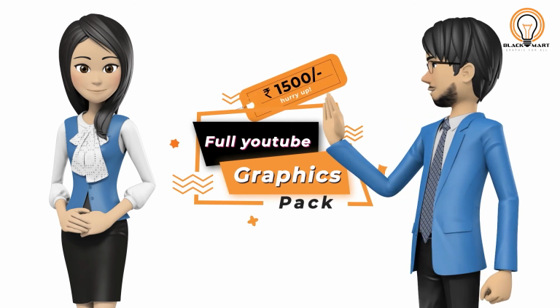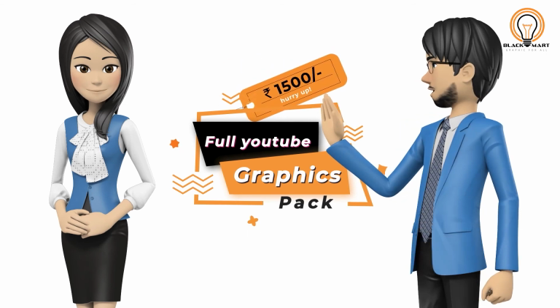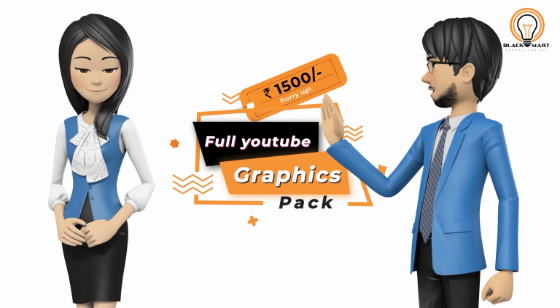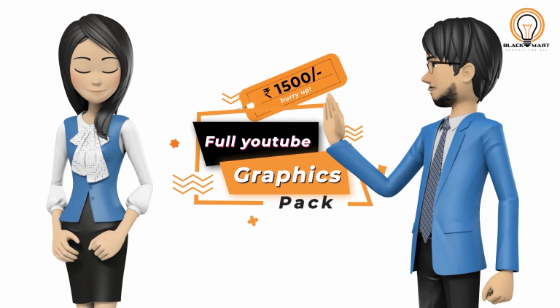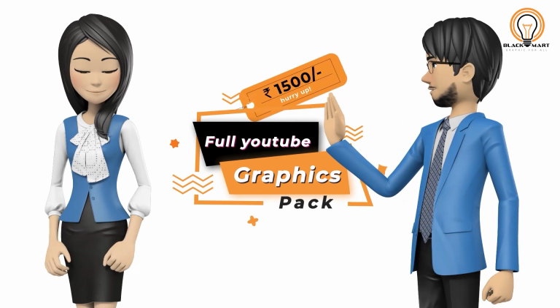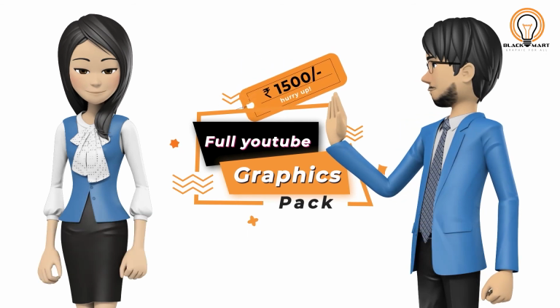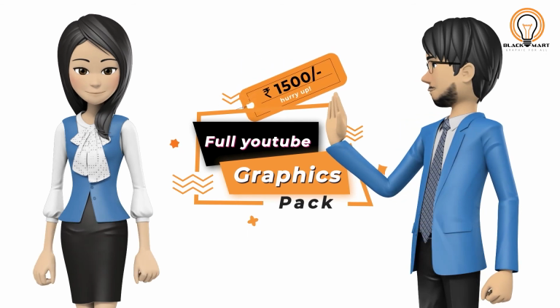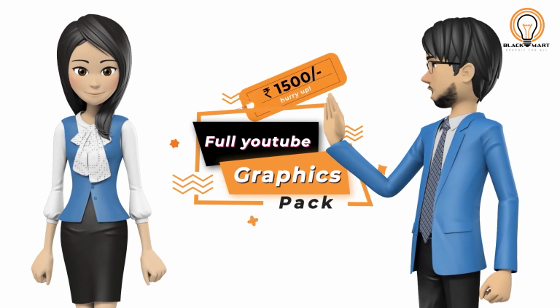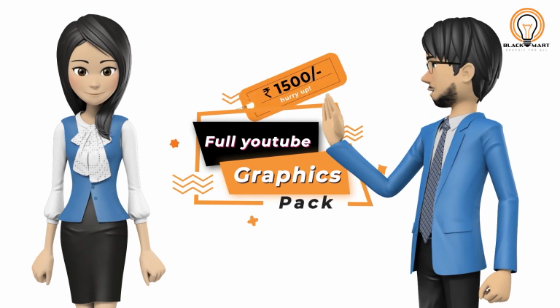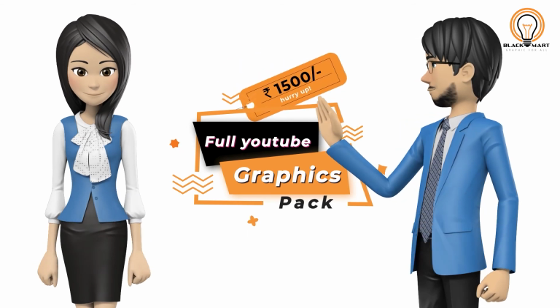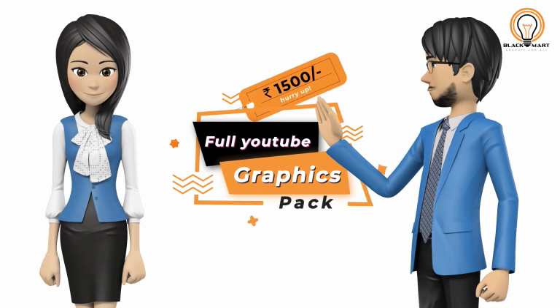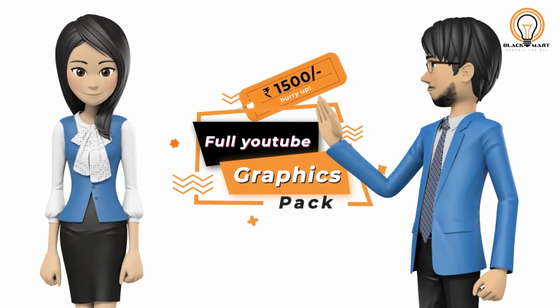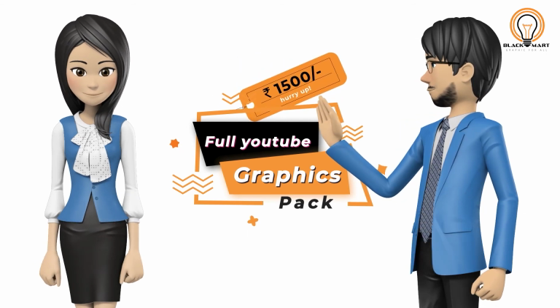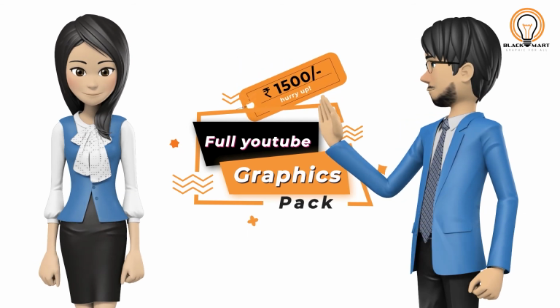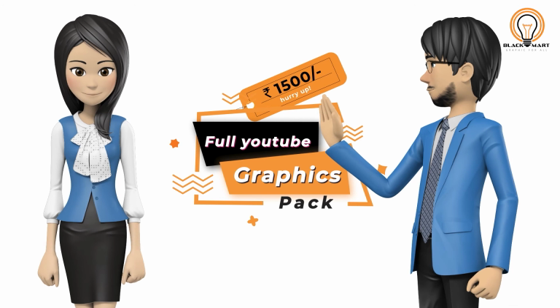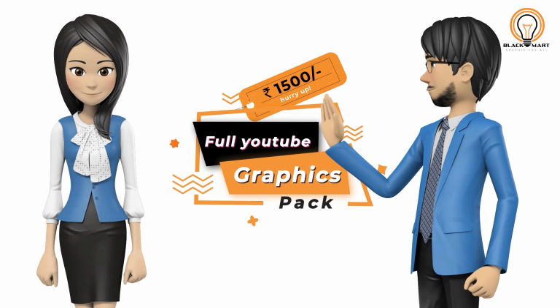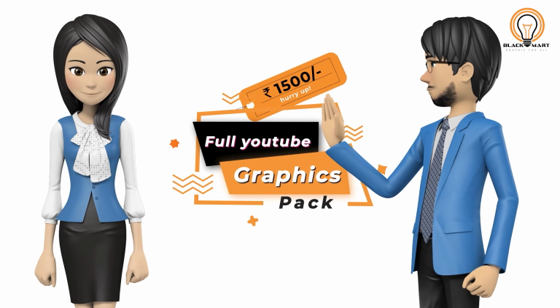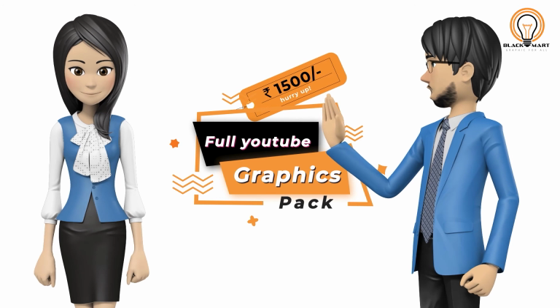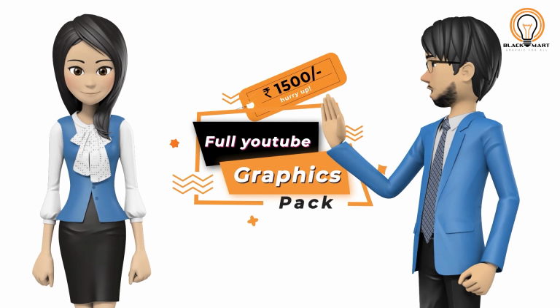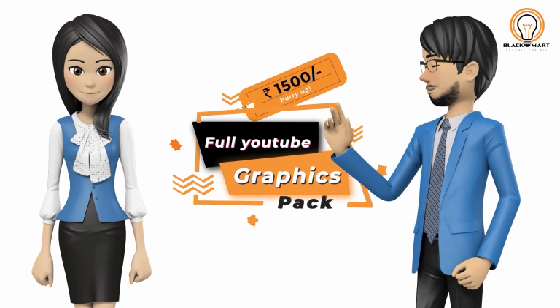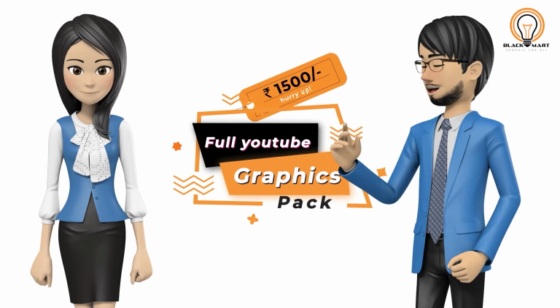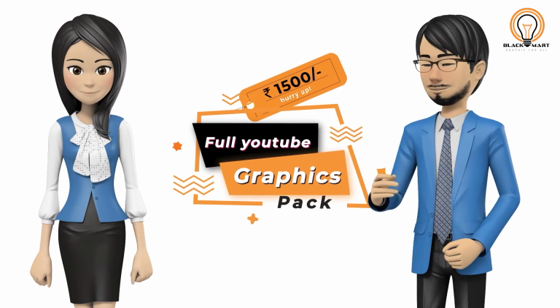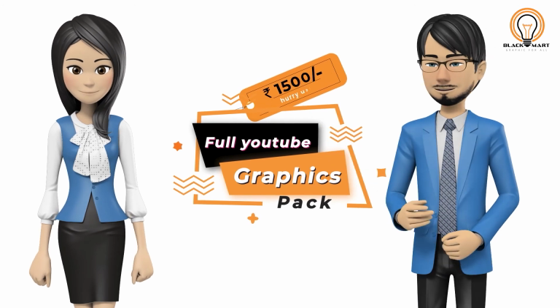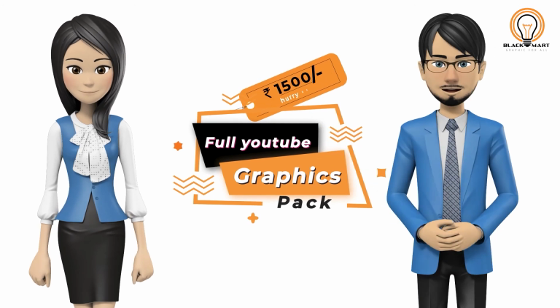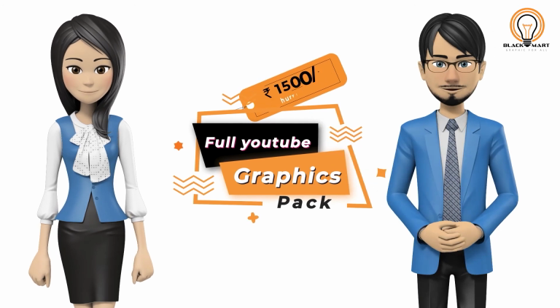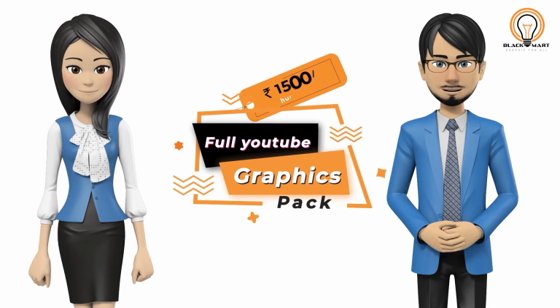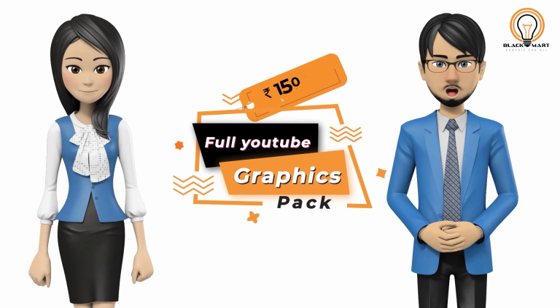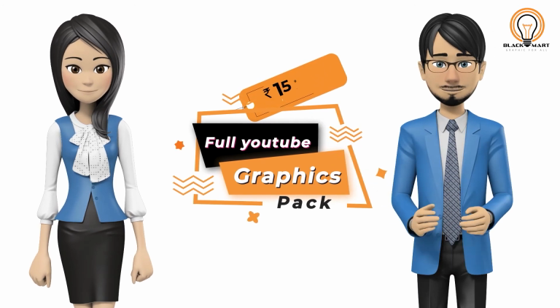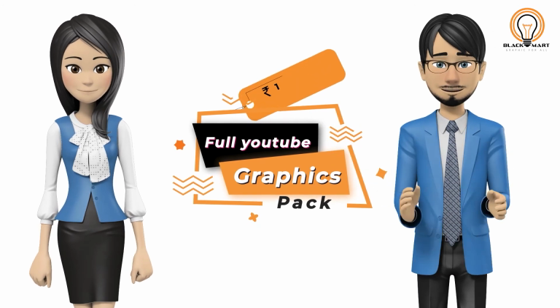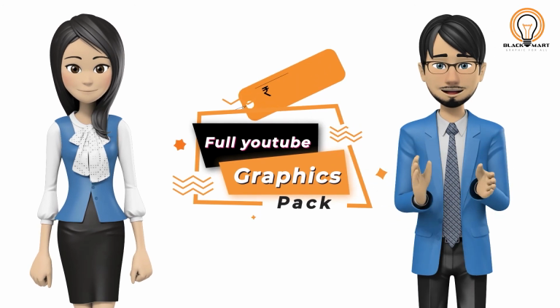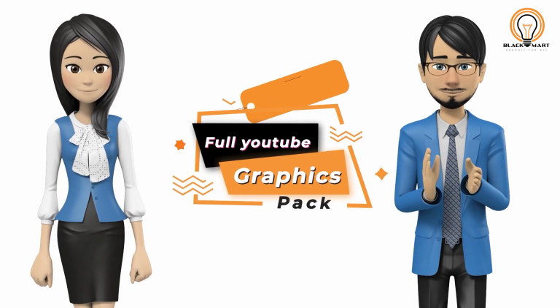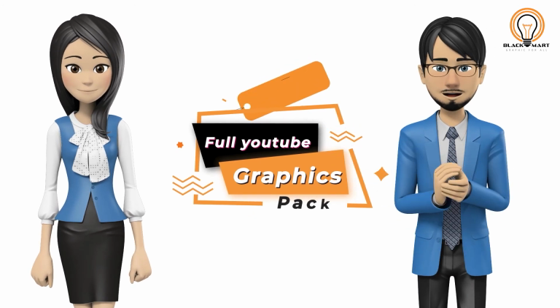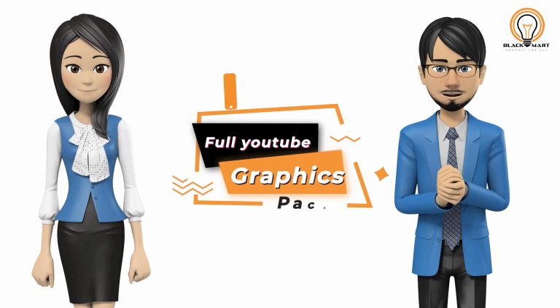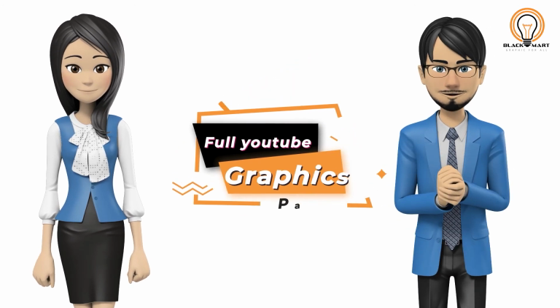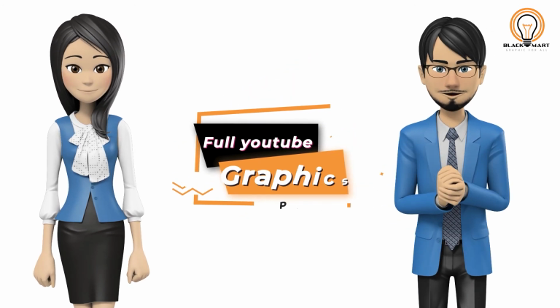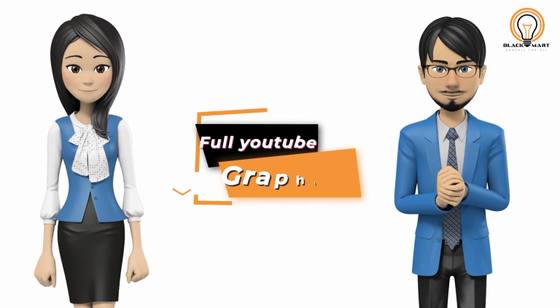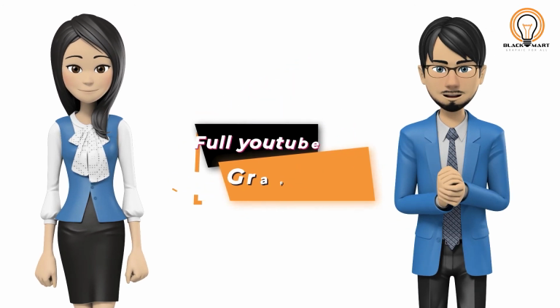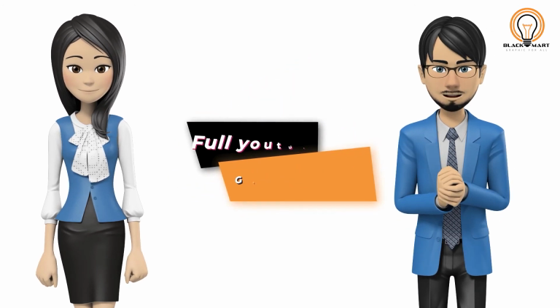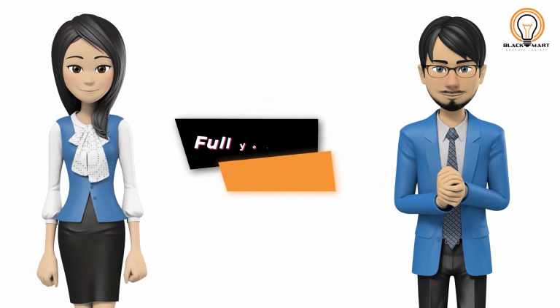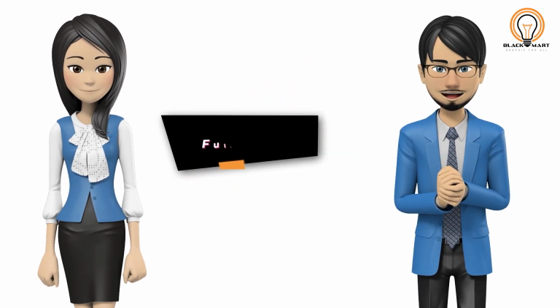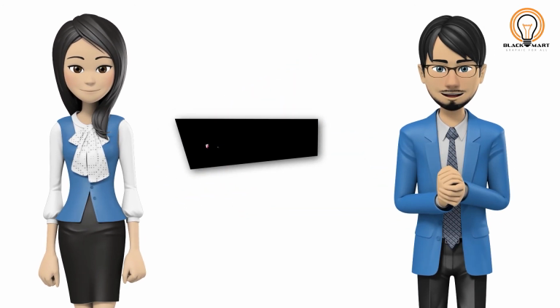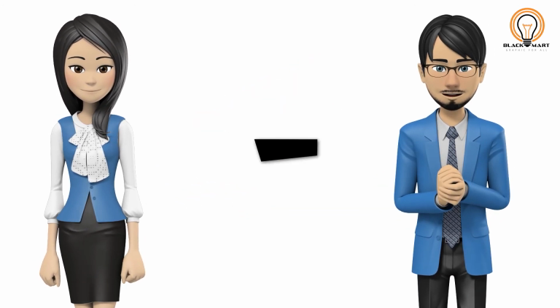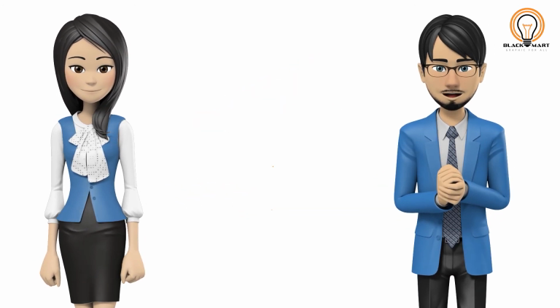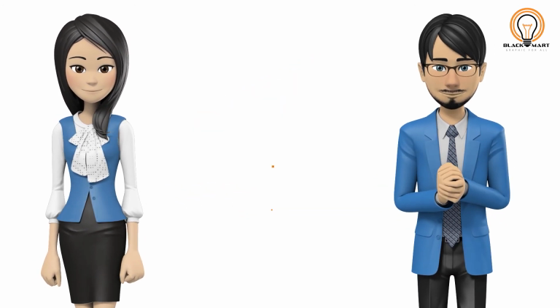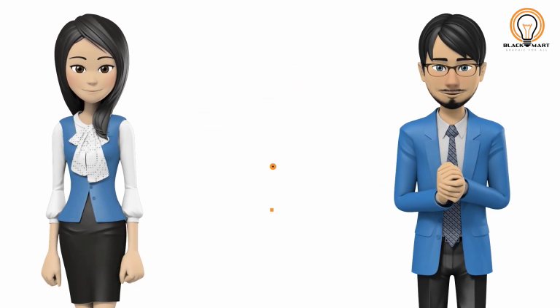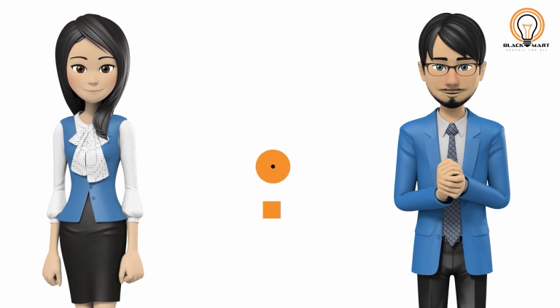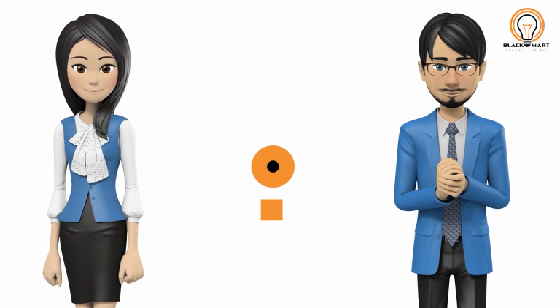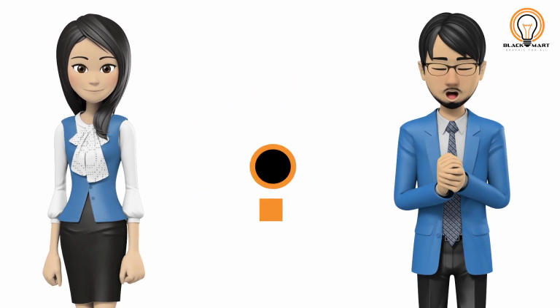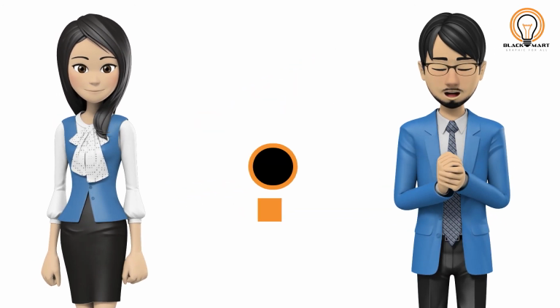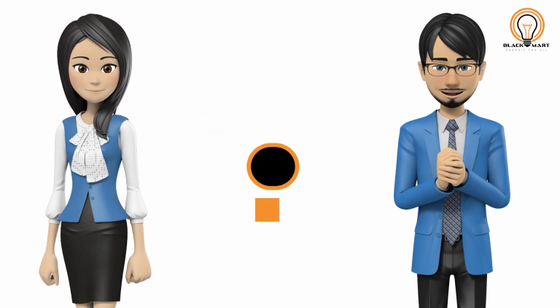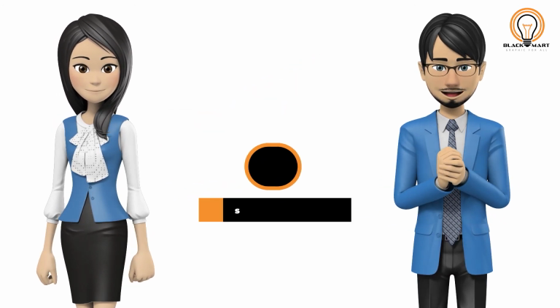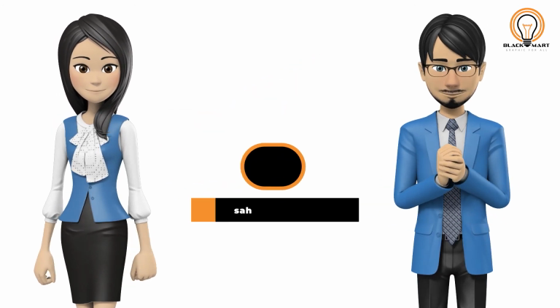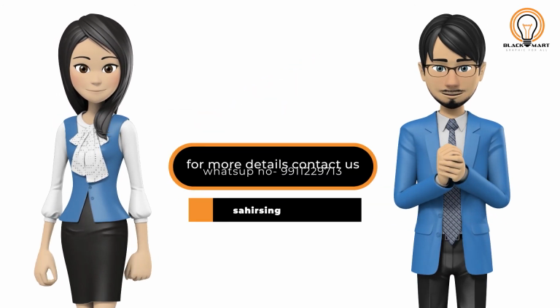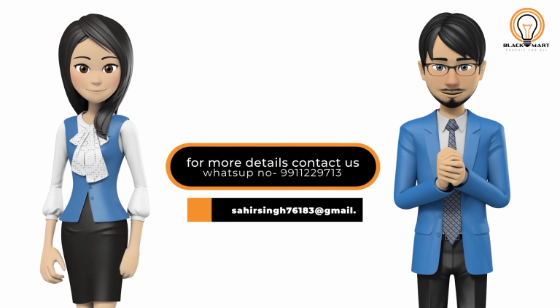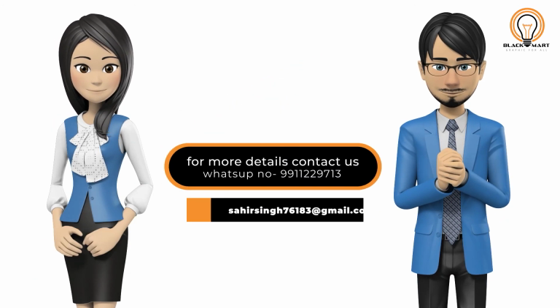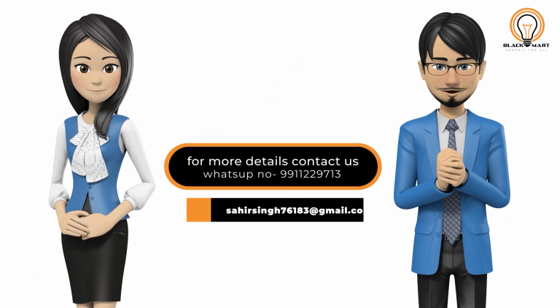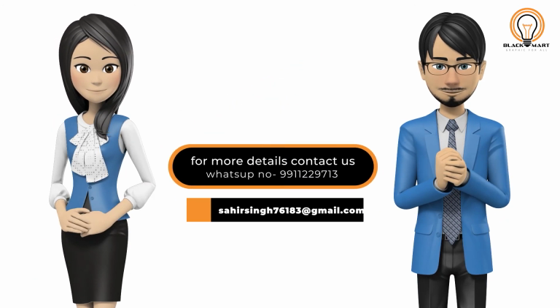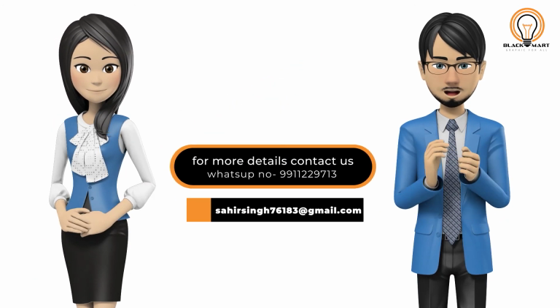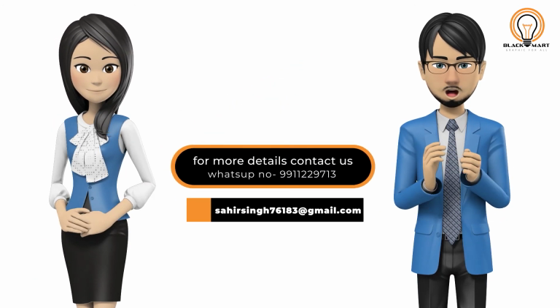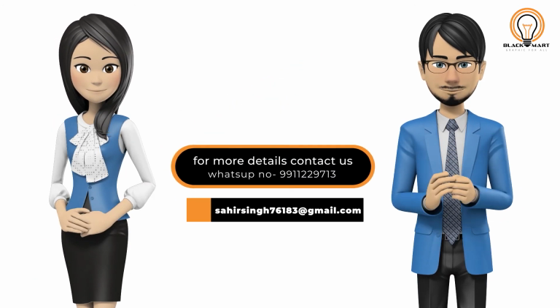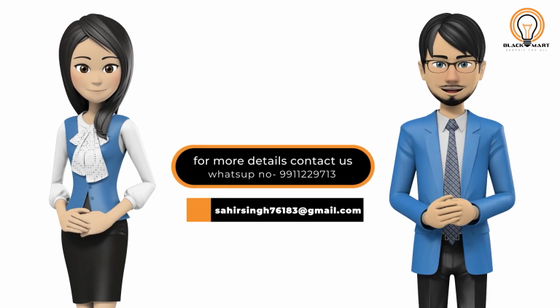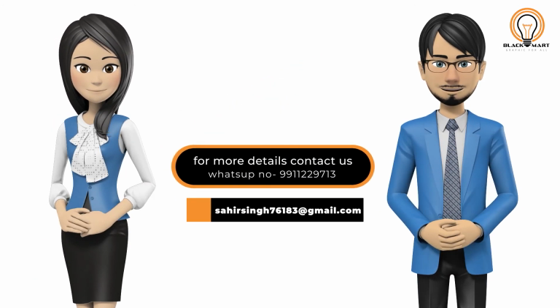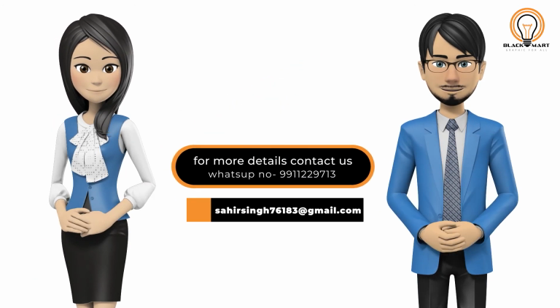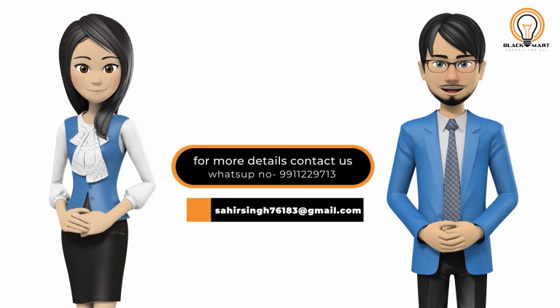So don't you think this is a great offer? What are you waiting for? Contact quickly and make your professional YouTube pack today!